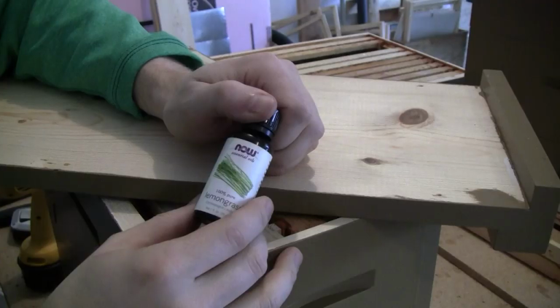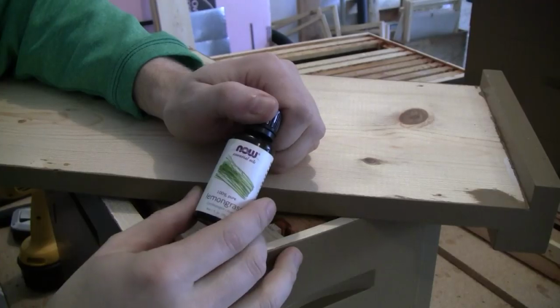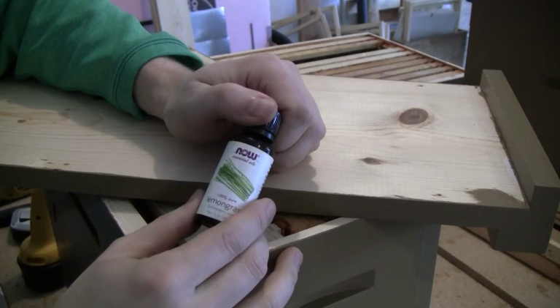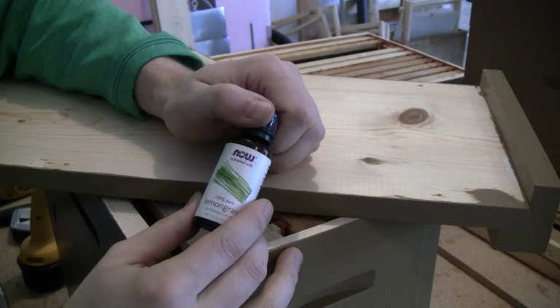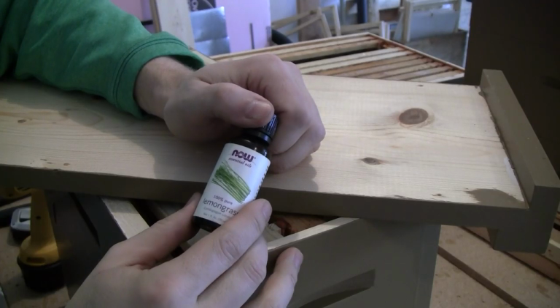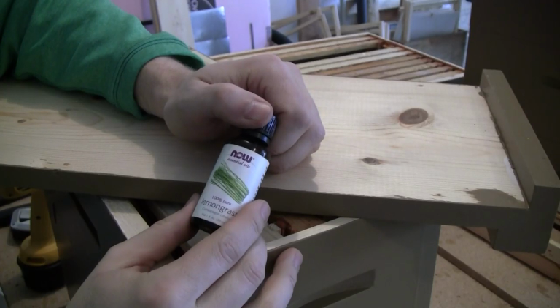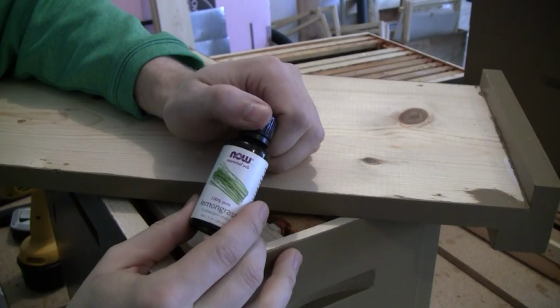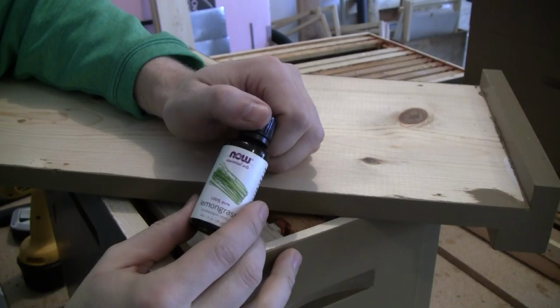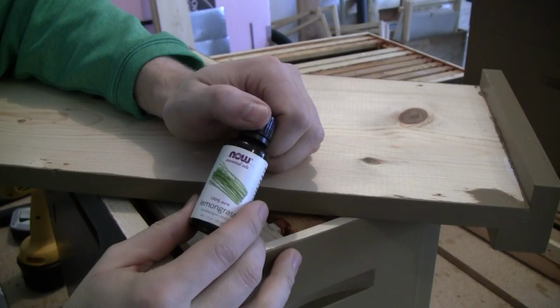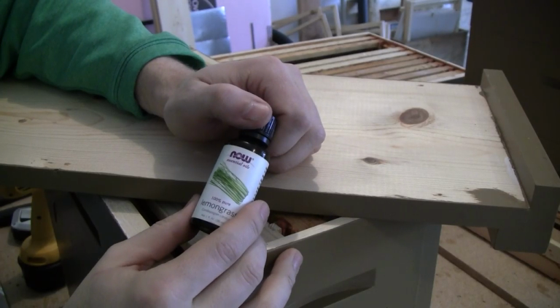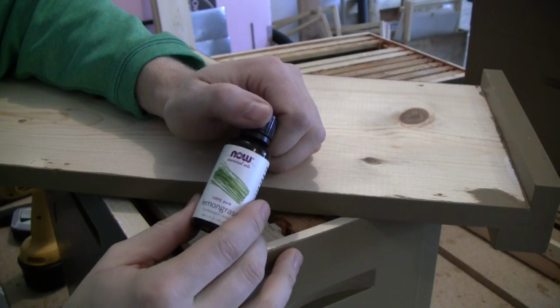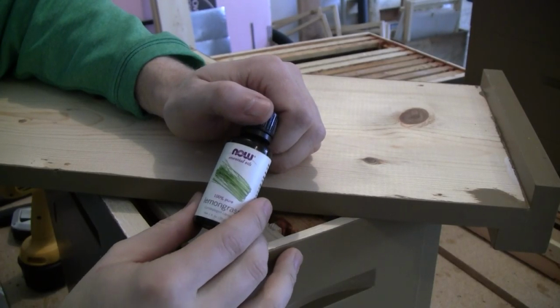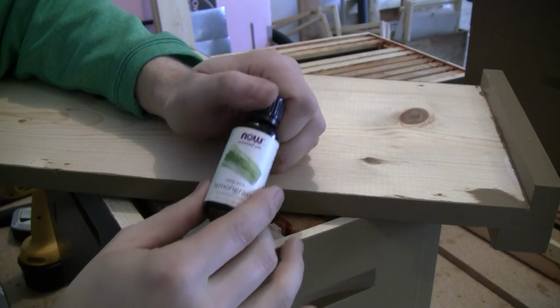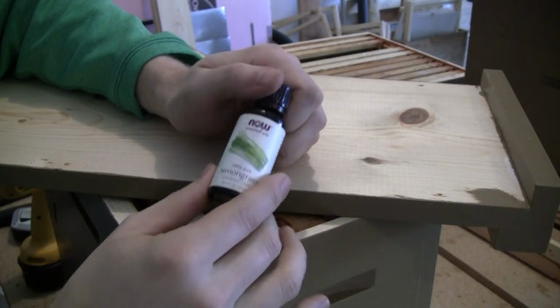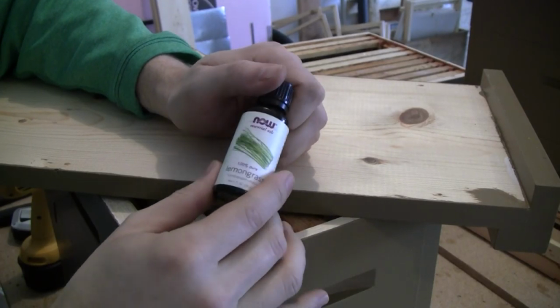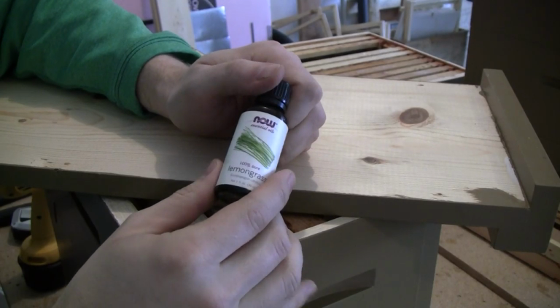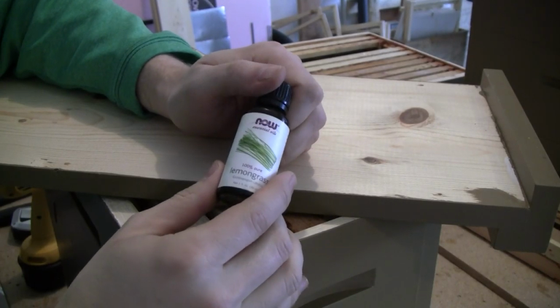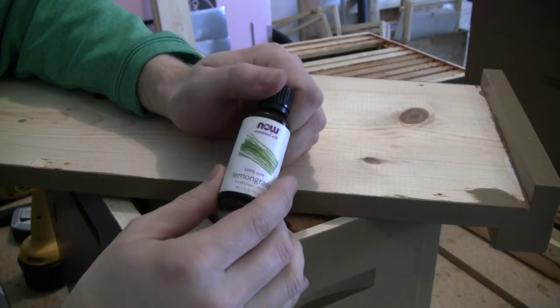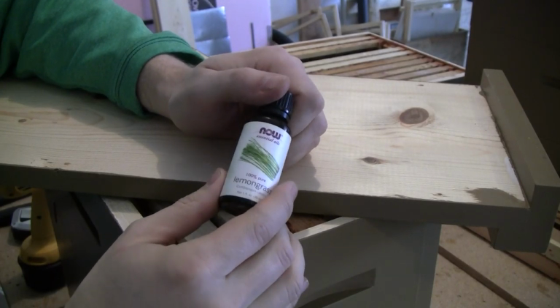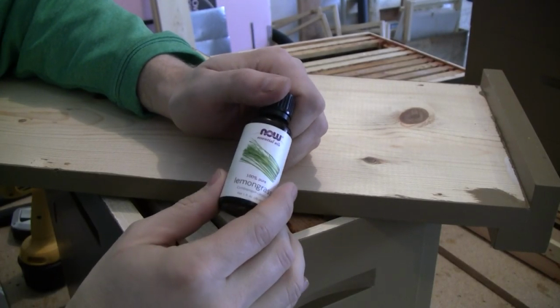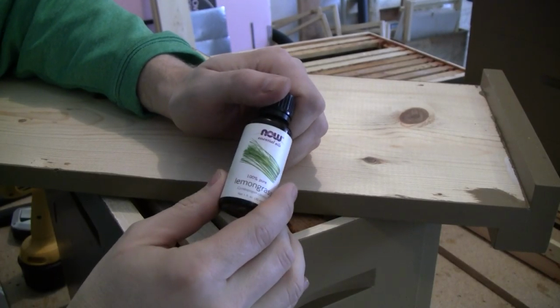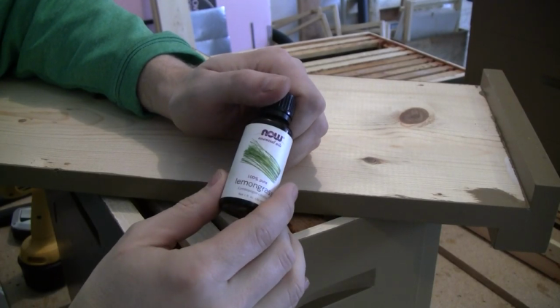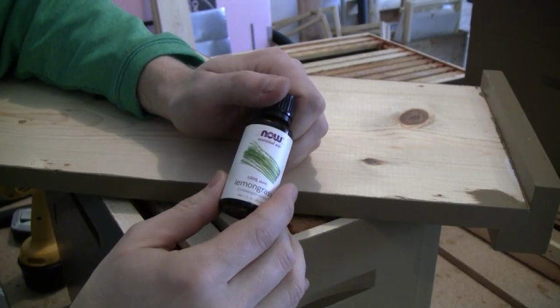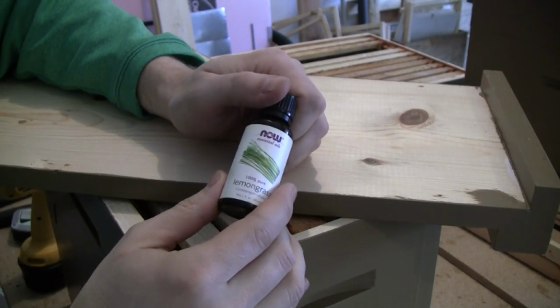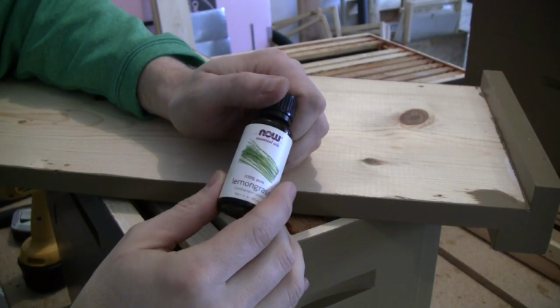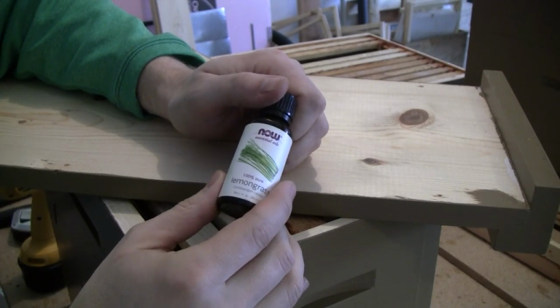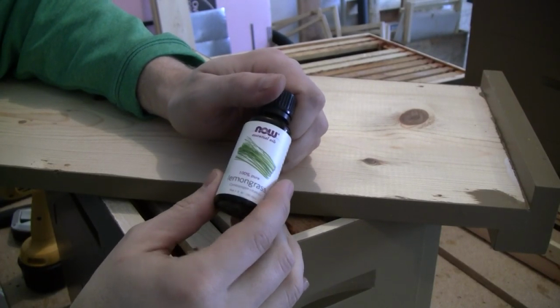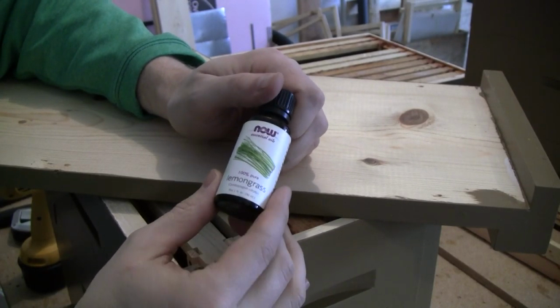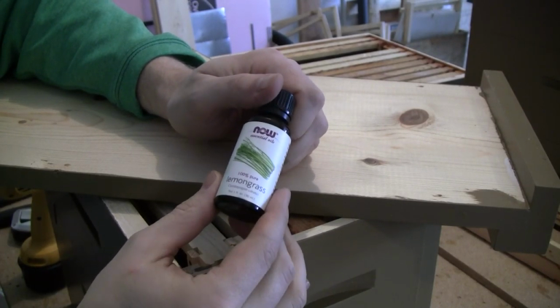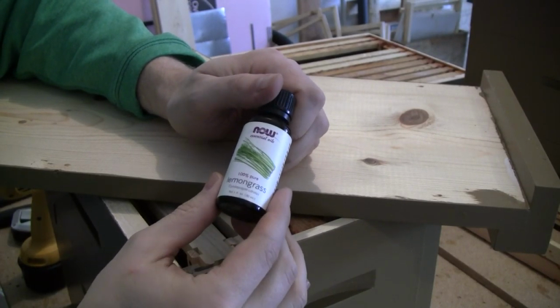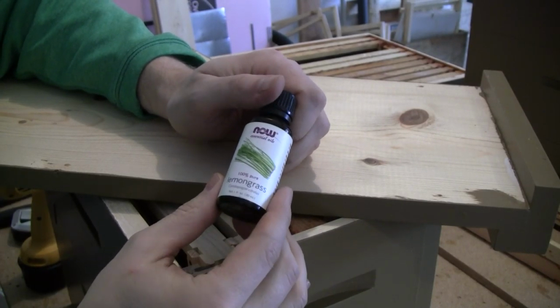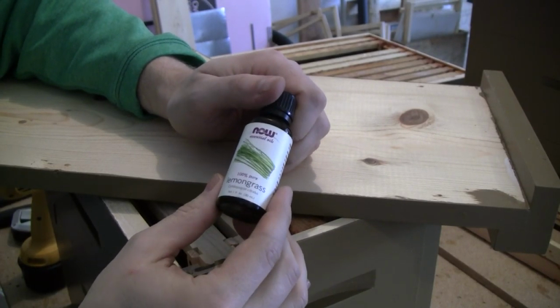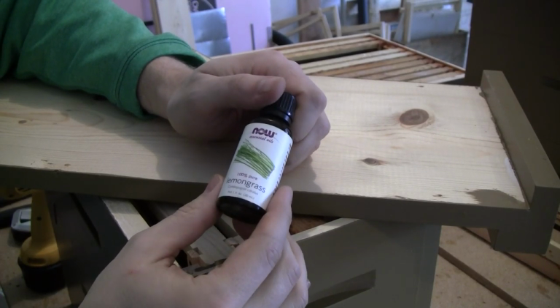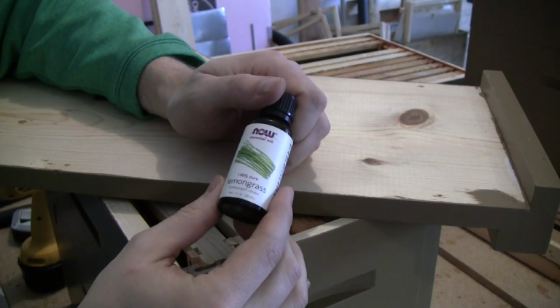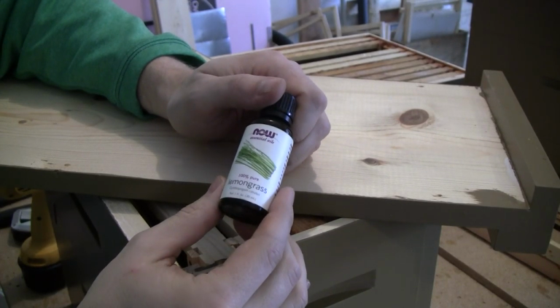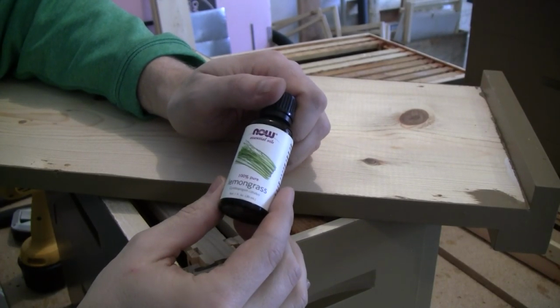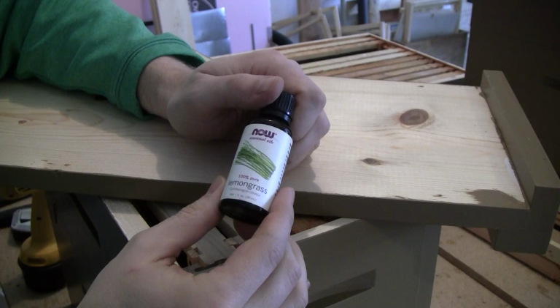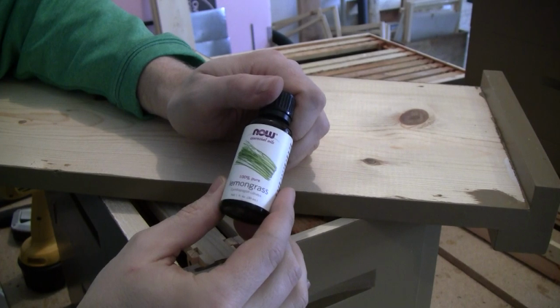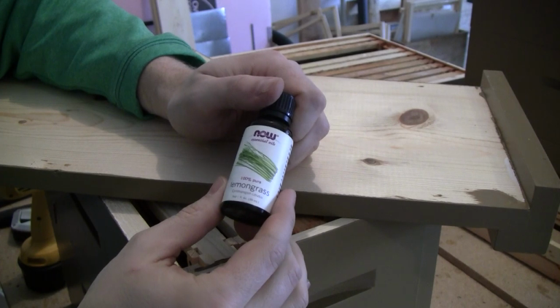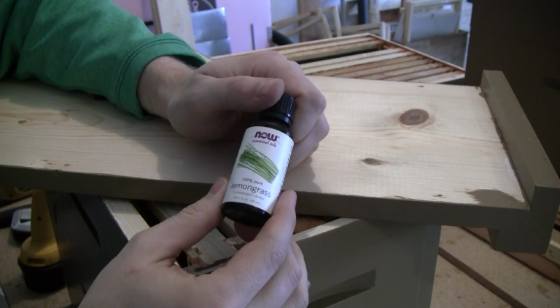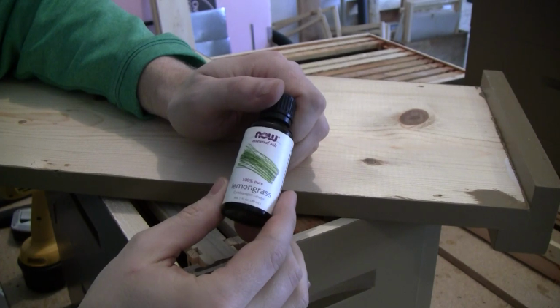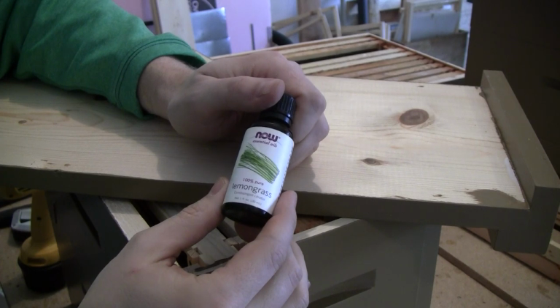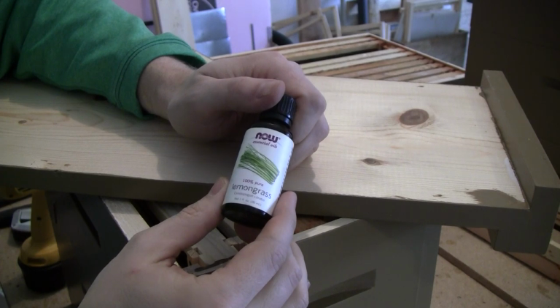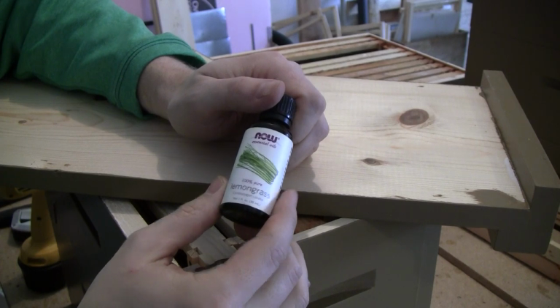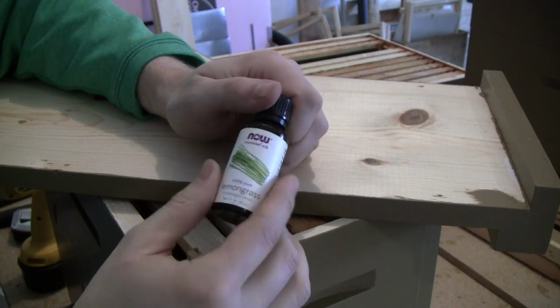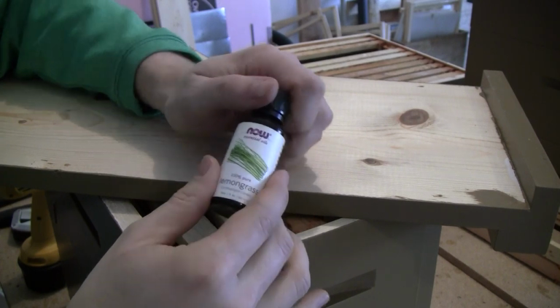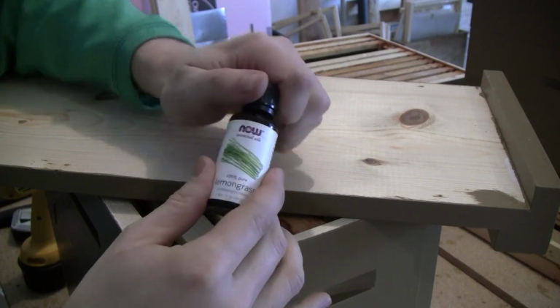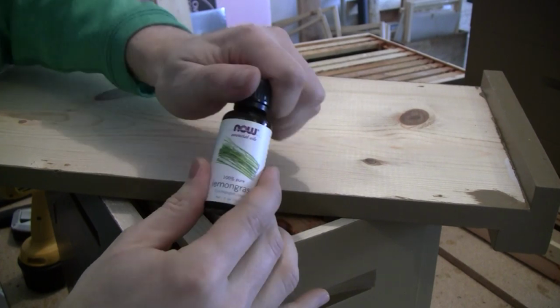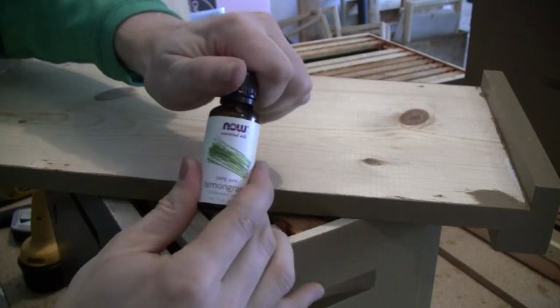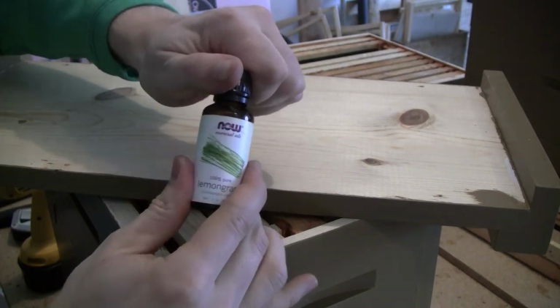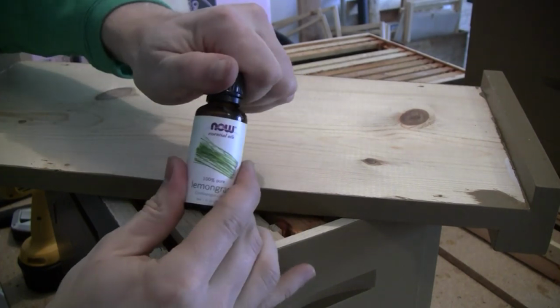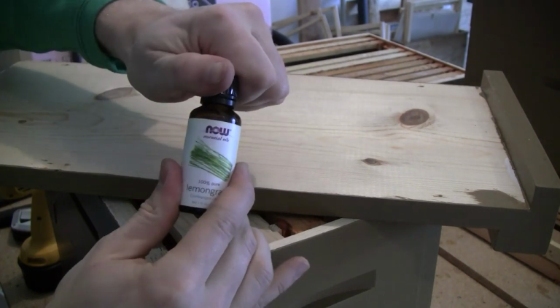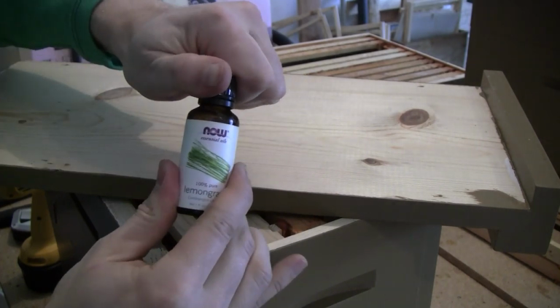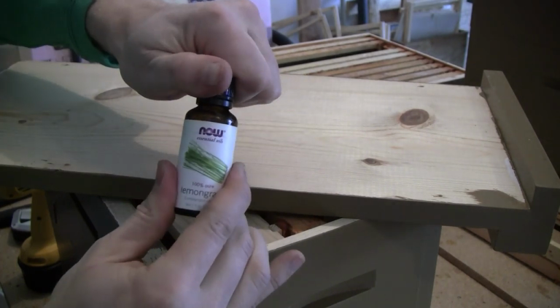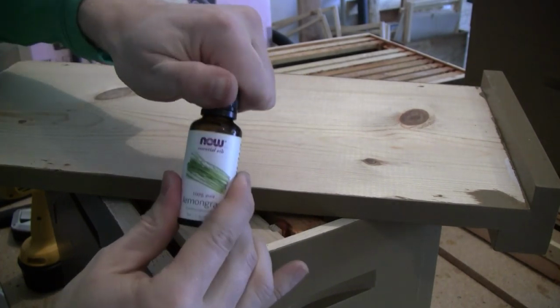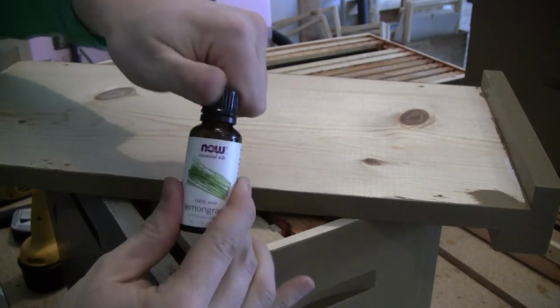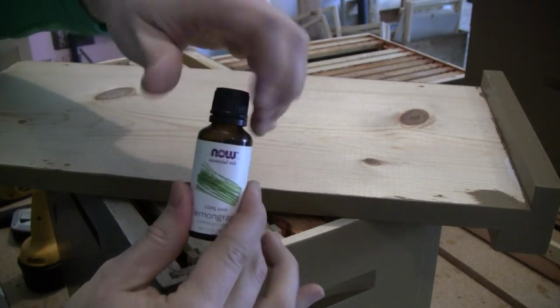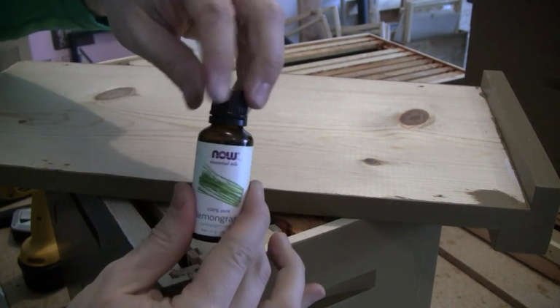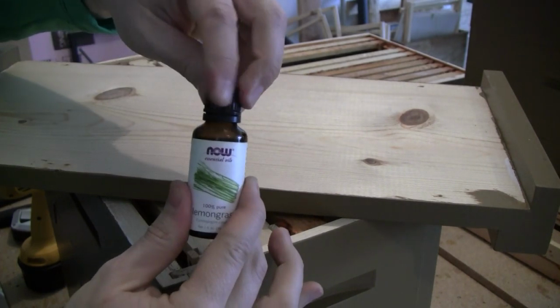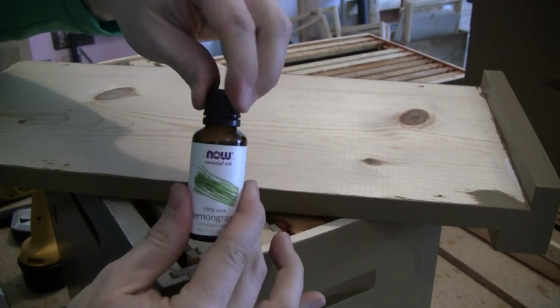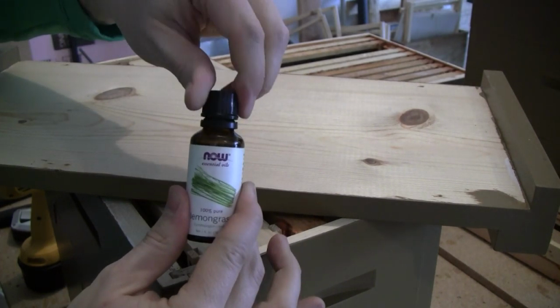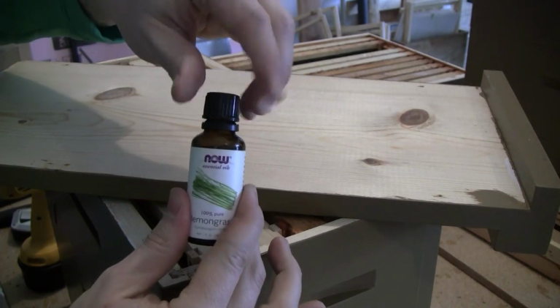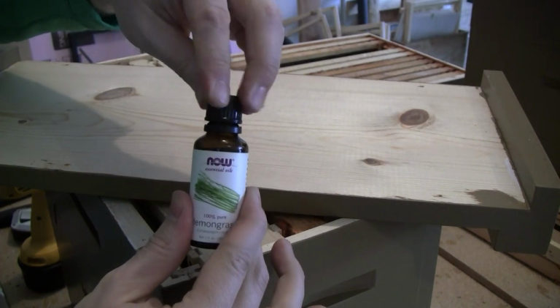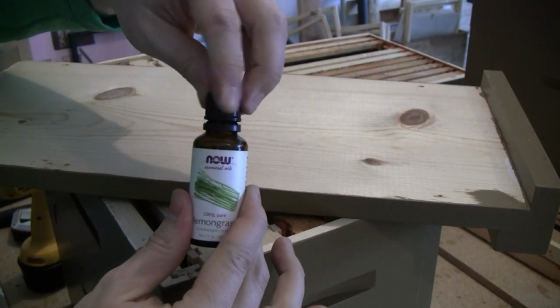Before securing the lid, I'm going to bait the box with a couple of drops of lemongrass oil placed on the underside of the lid.